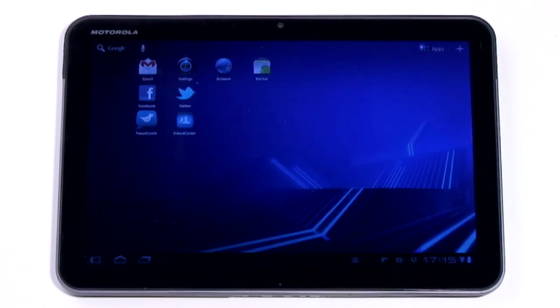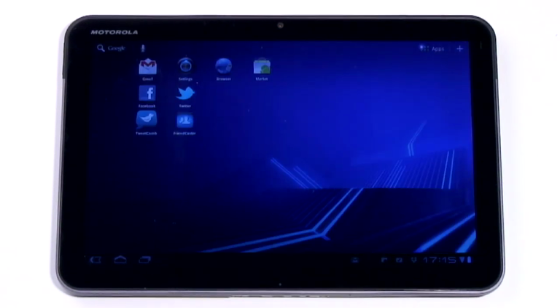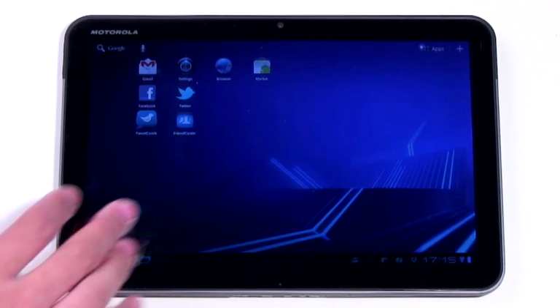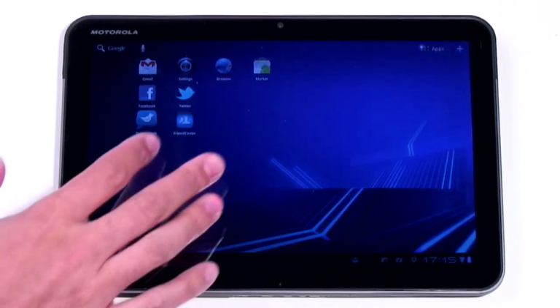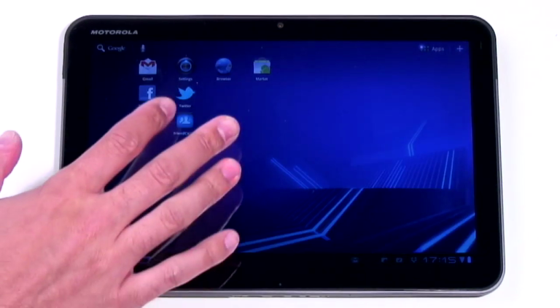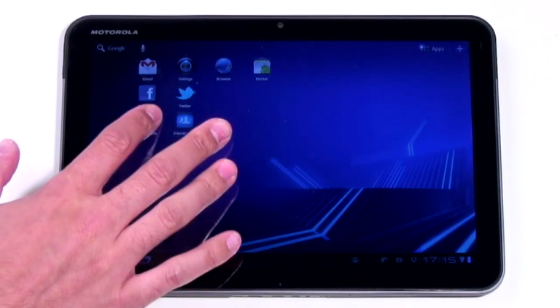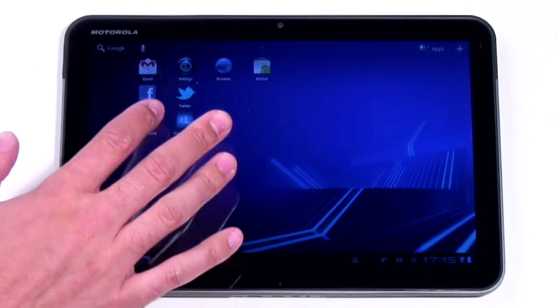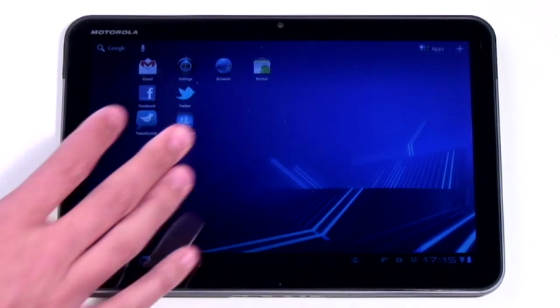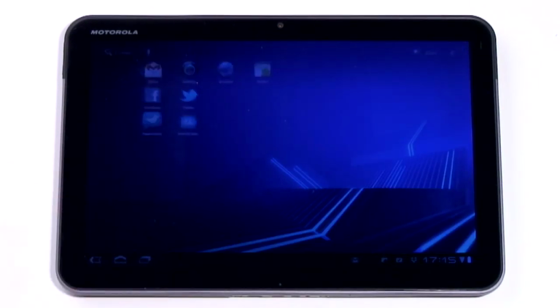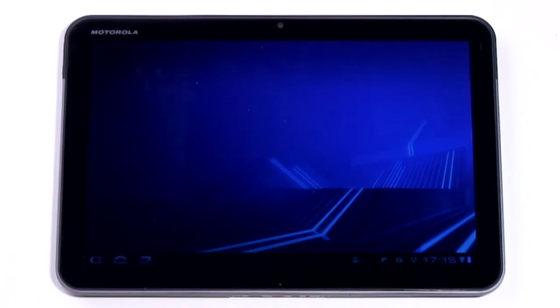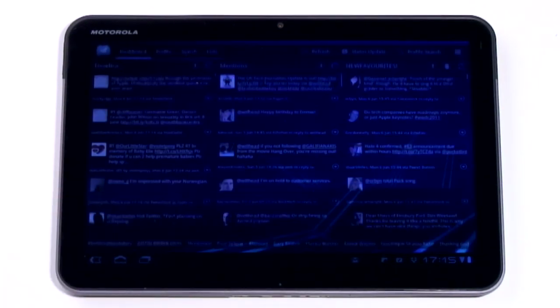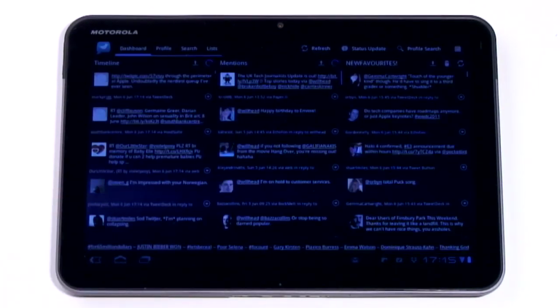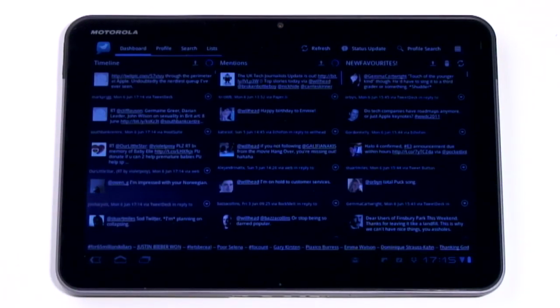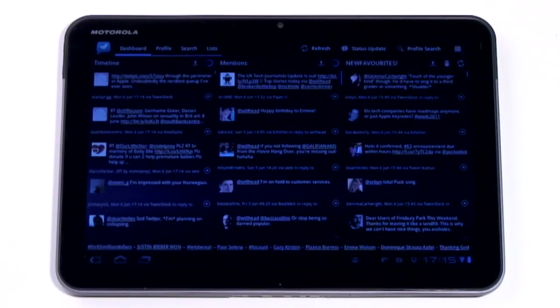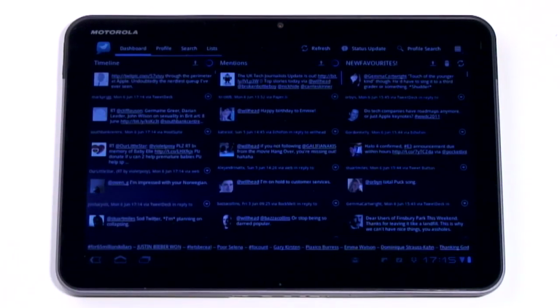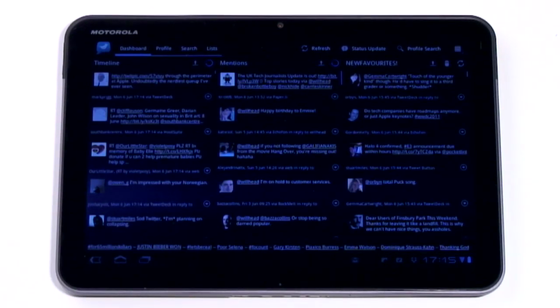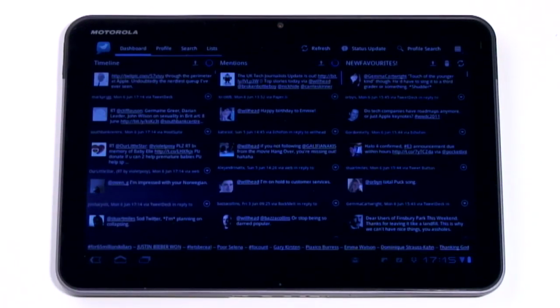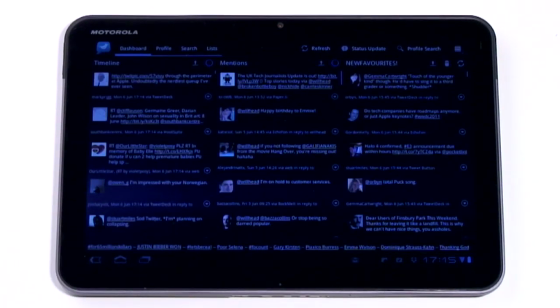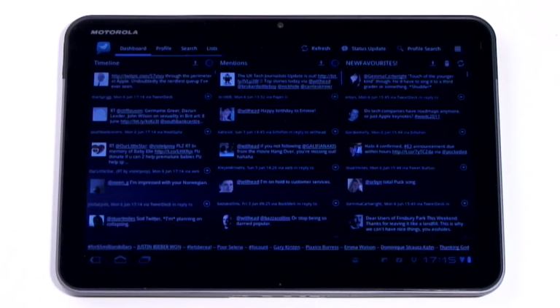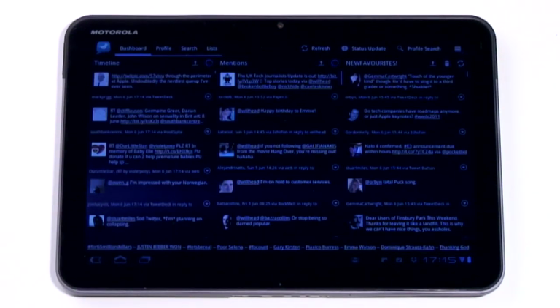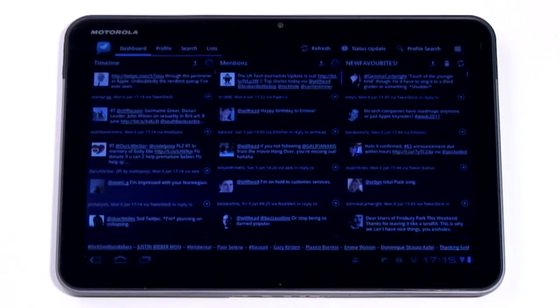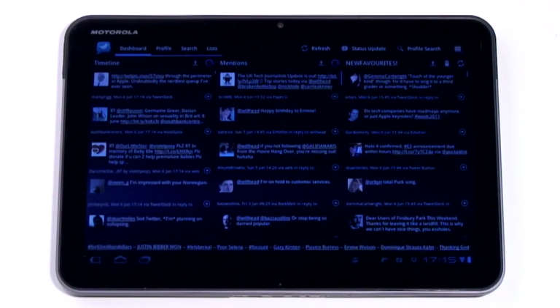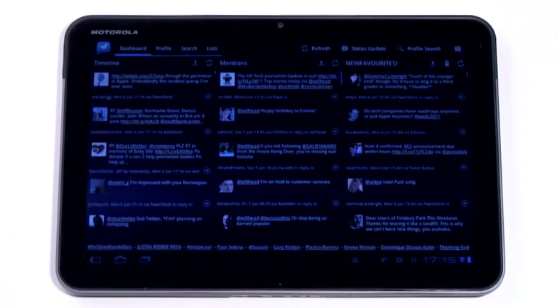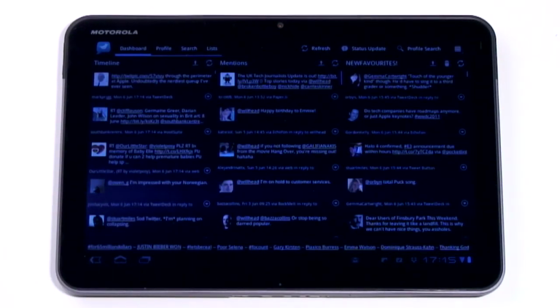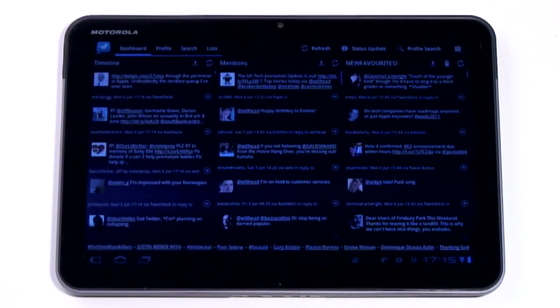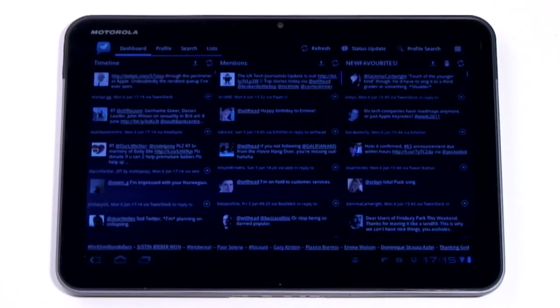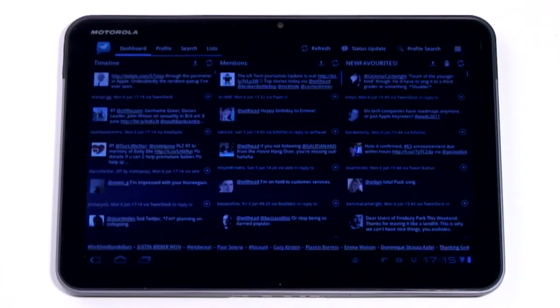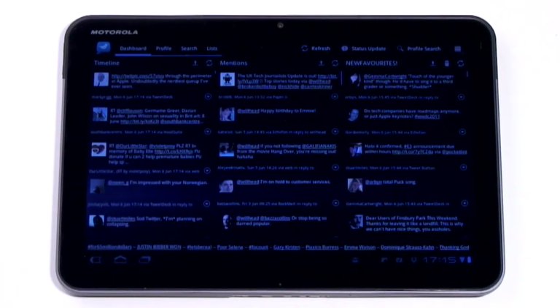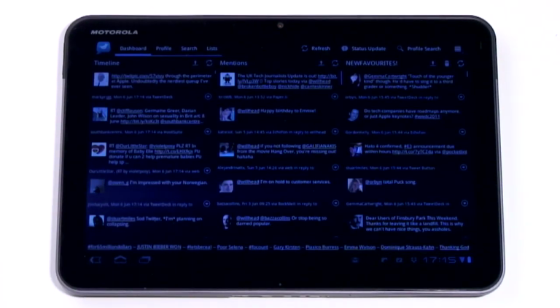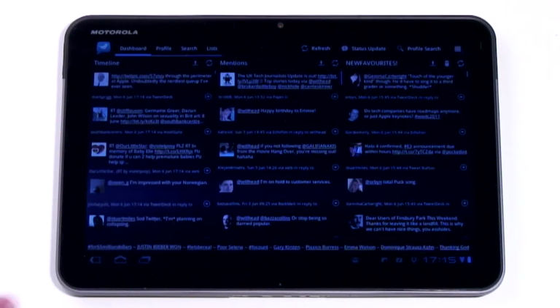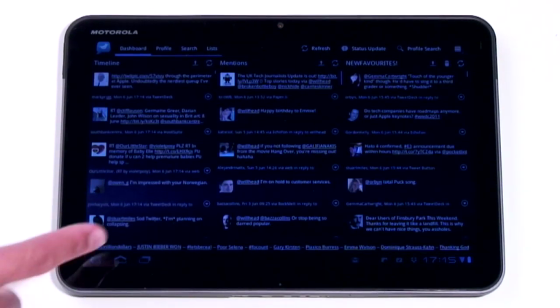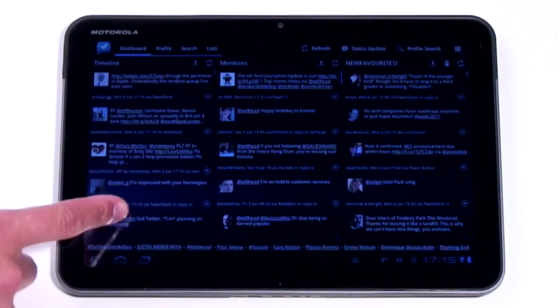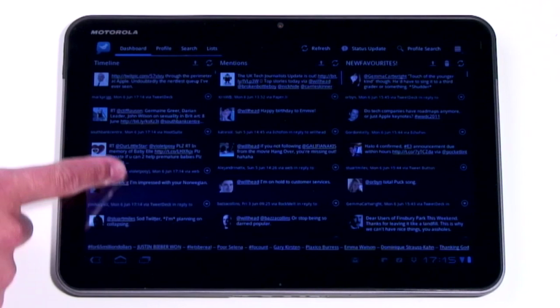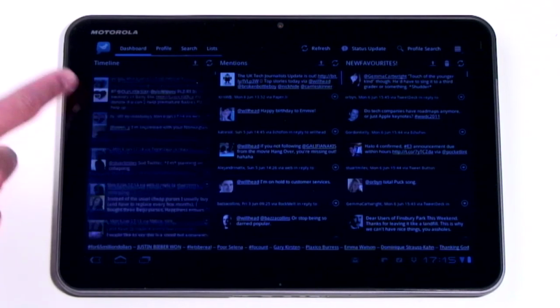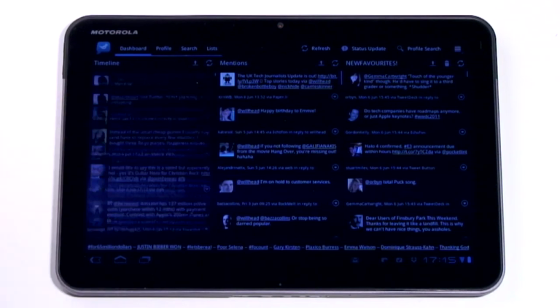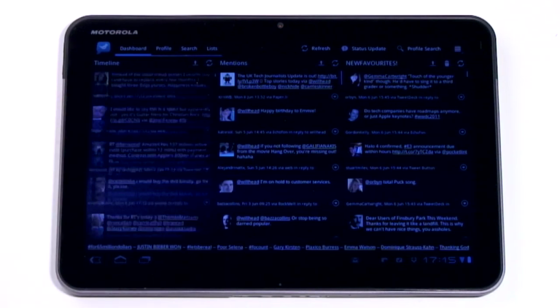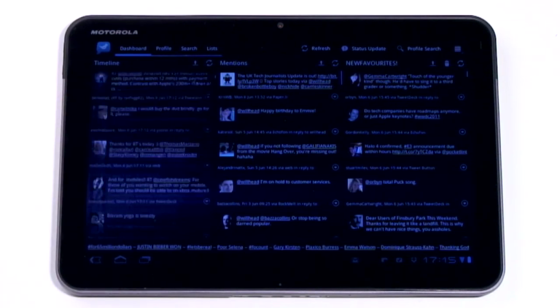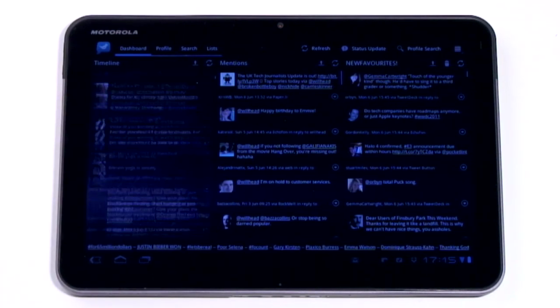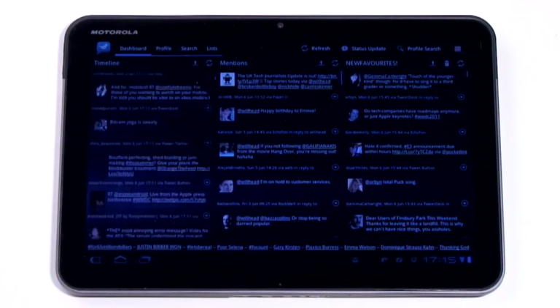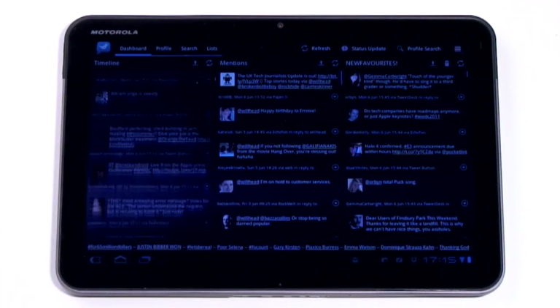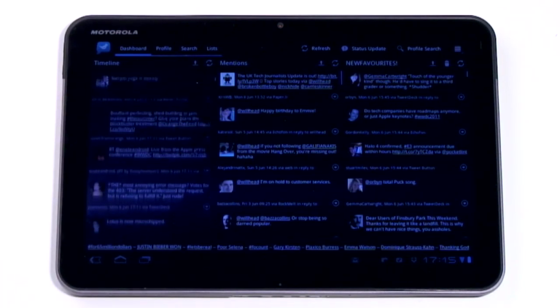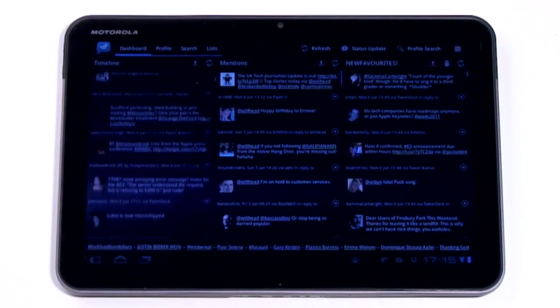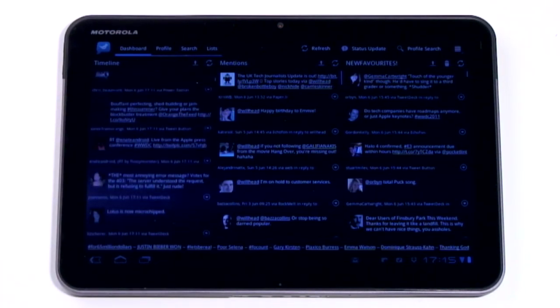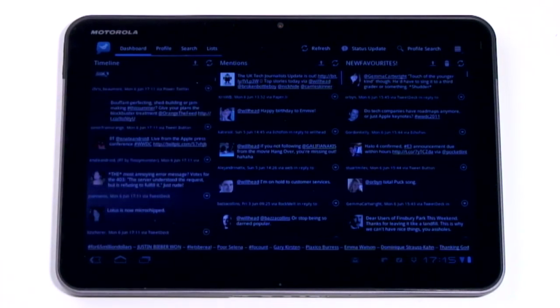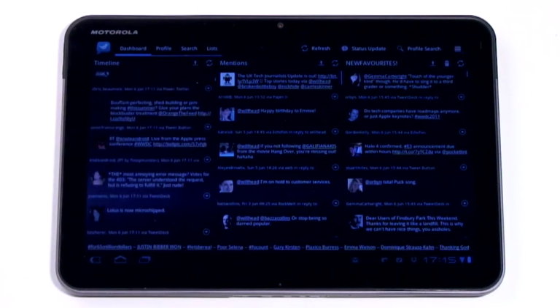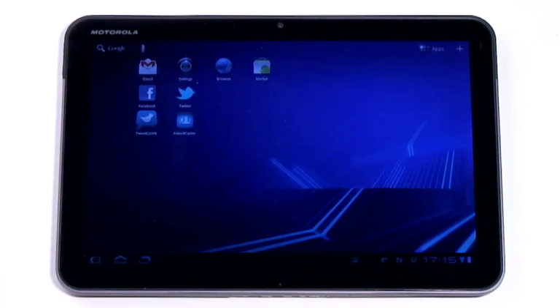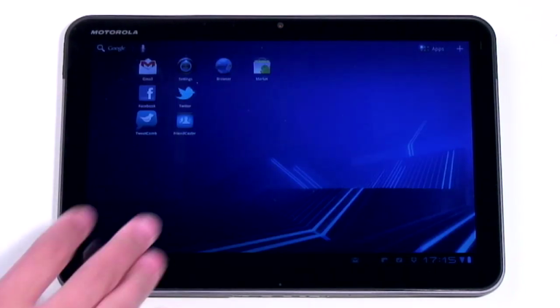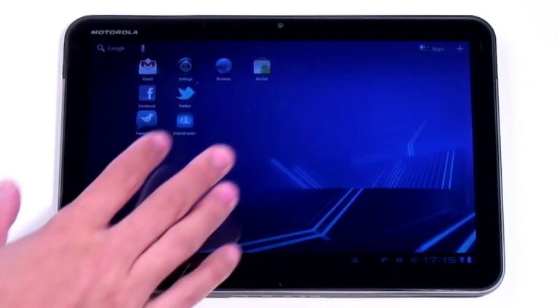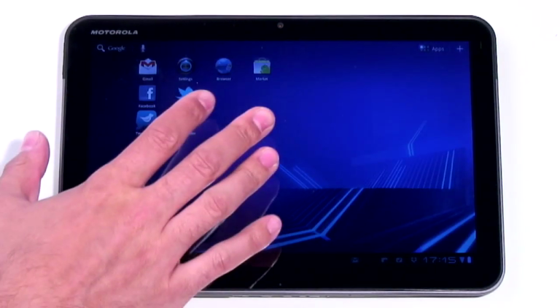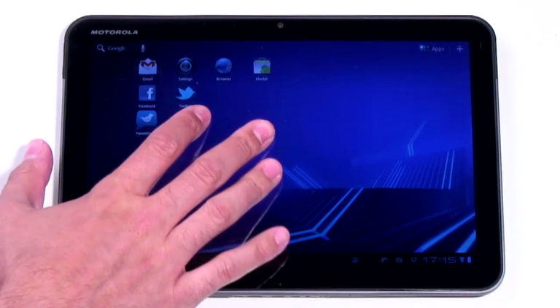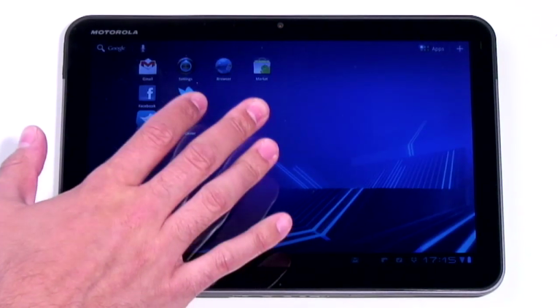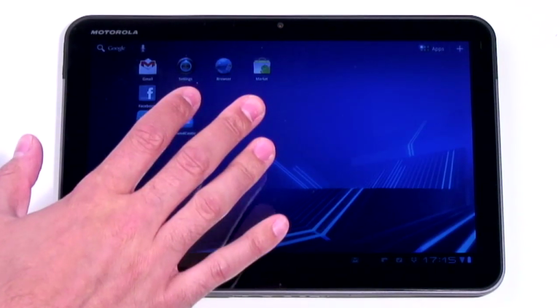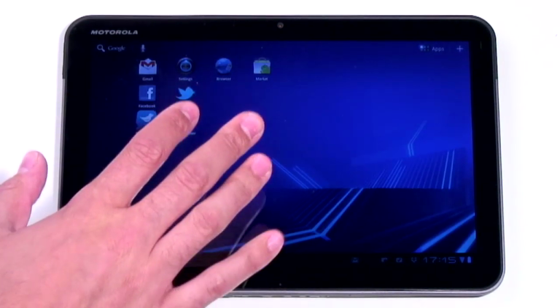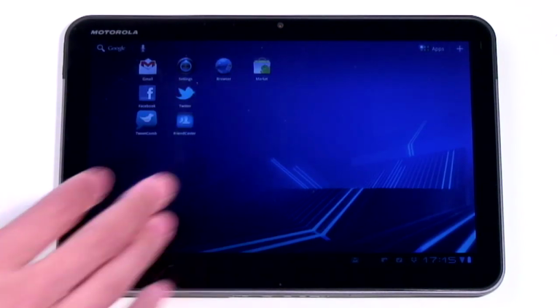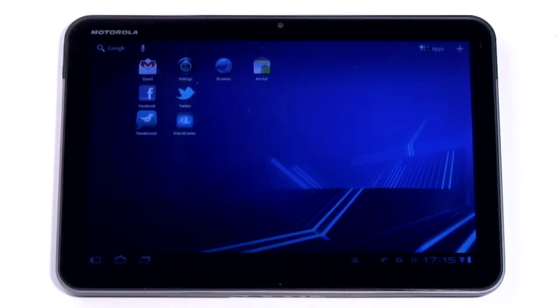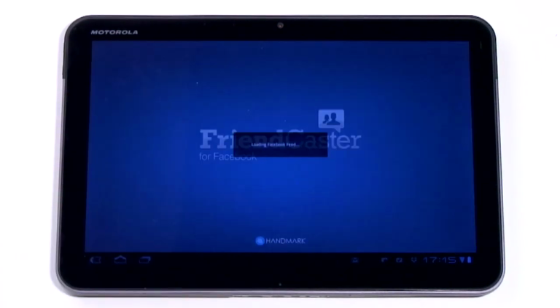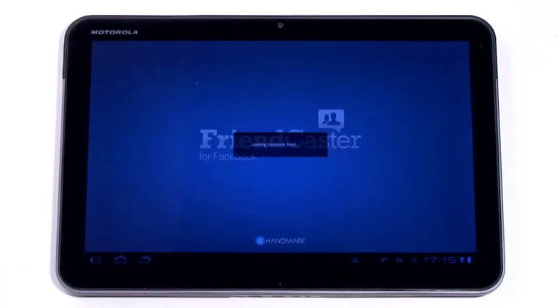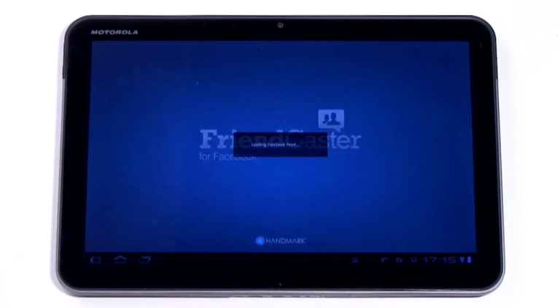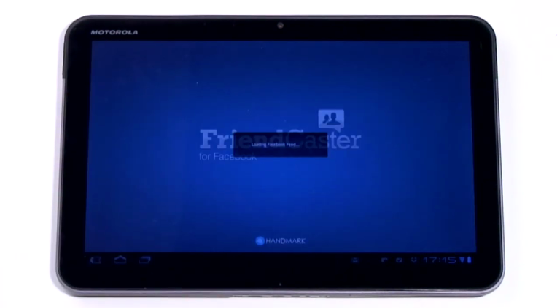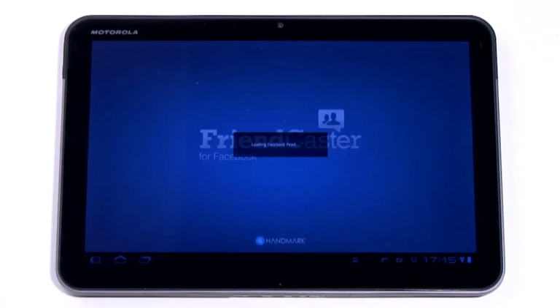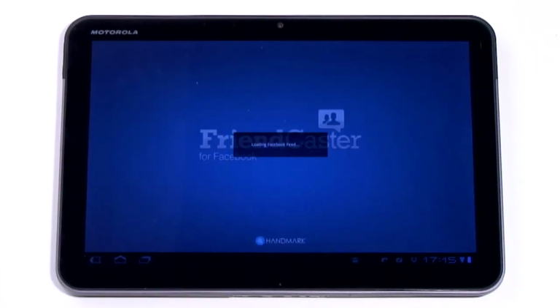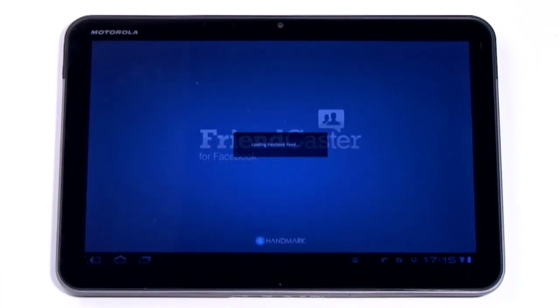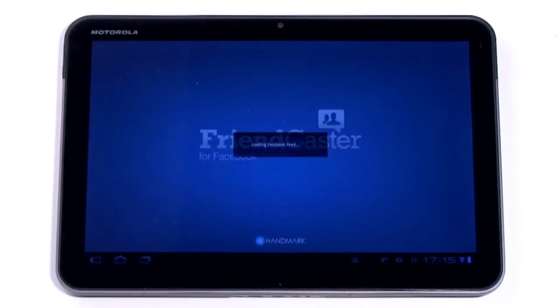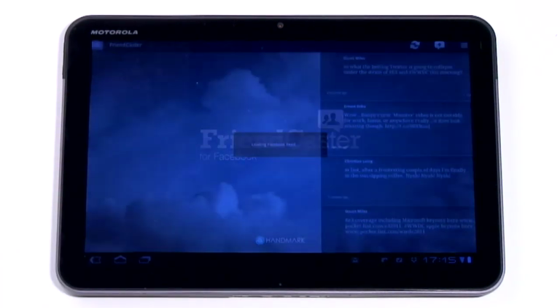Tweetcomb, for example, provides a proper tablet-sized interface for your Twitter, and Friendcaster will pretty up your Facebook for the big screen.